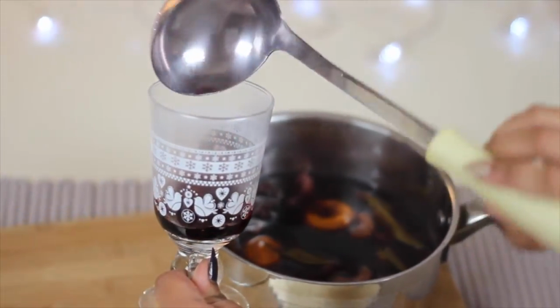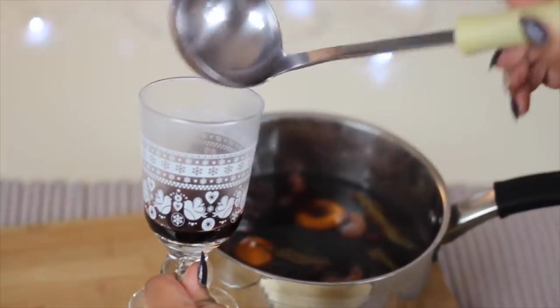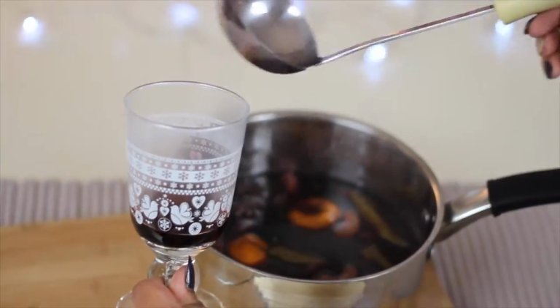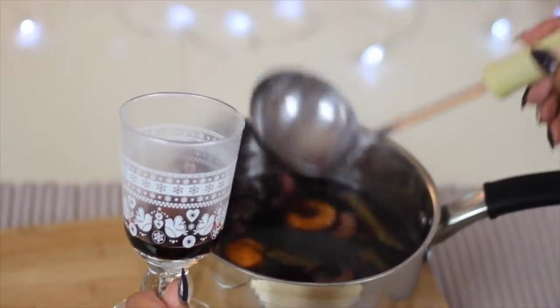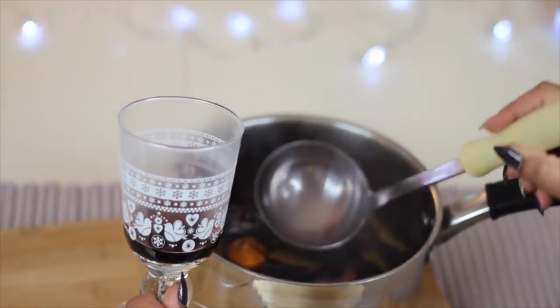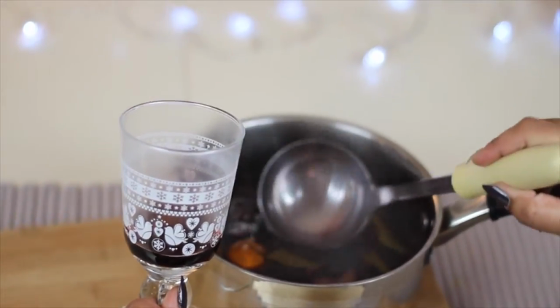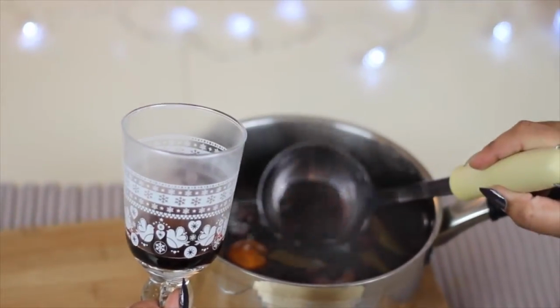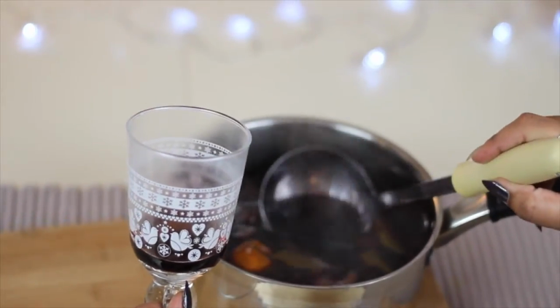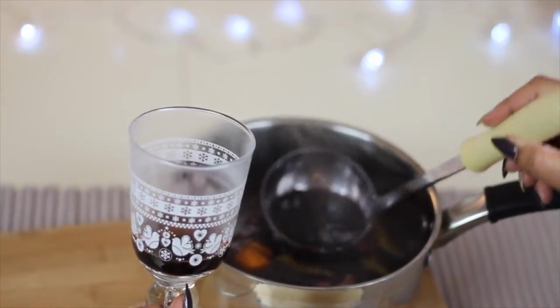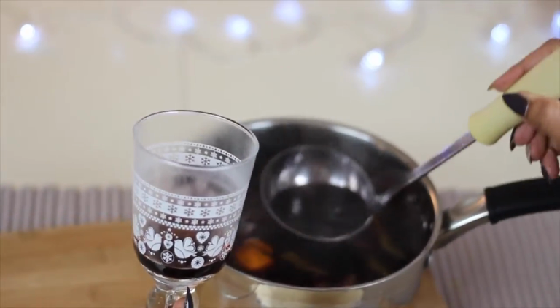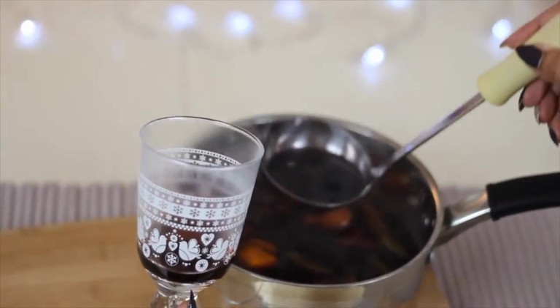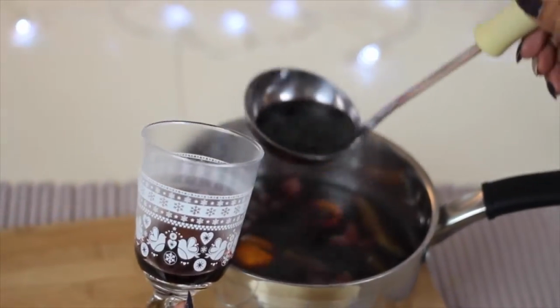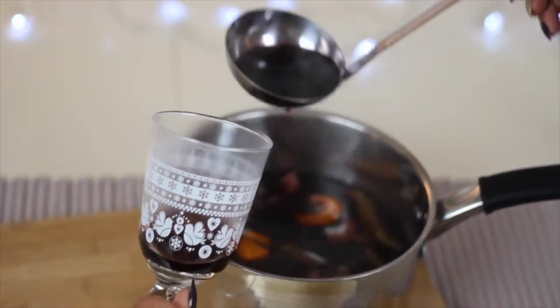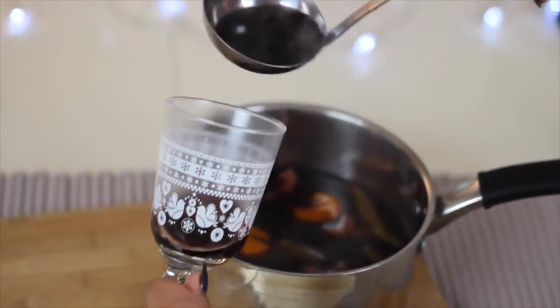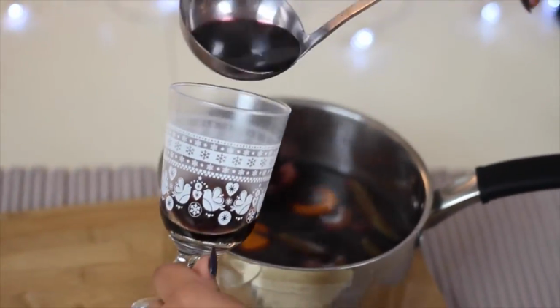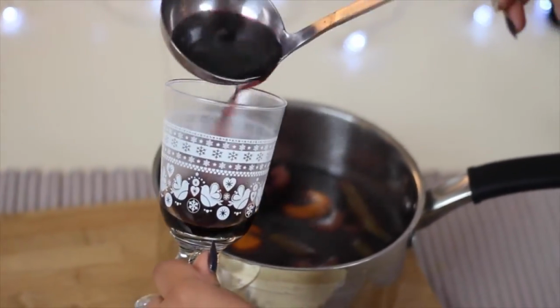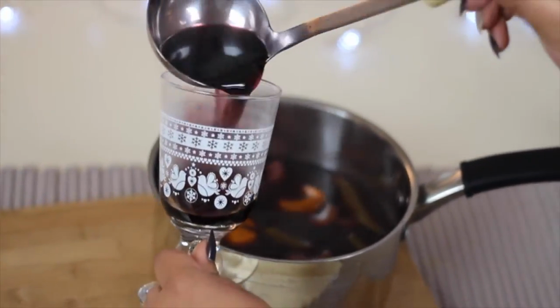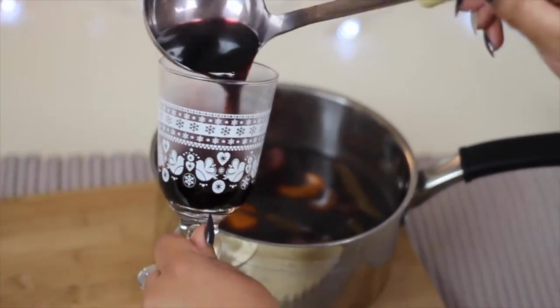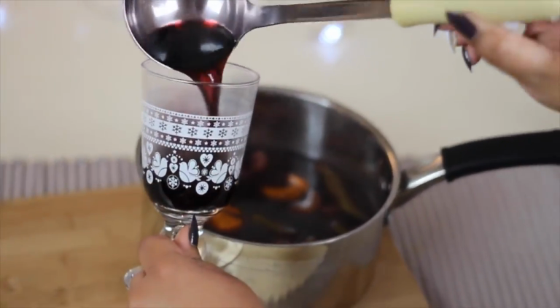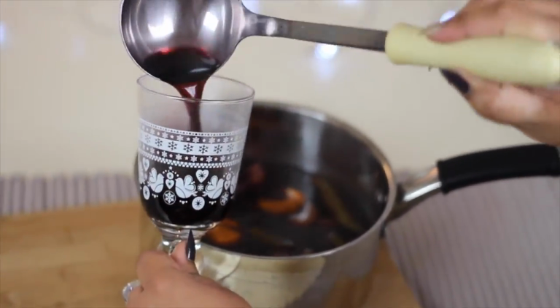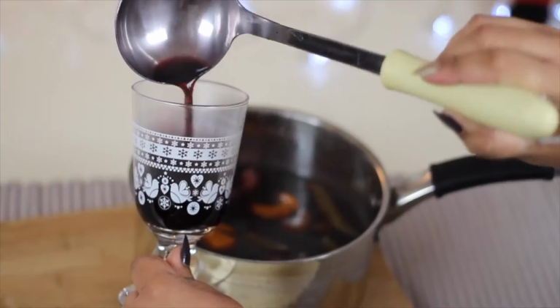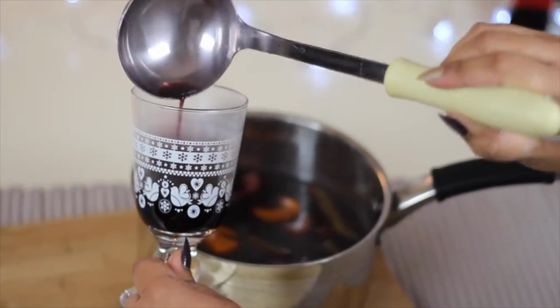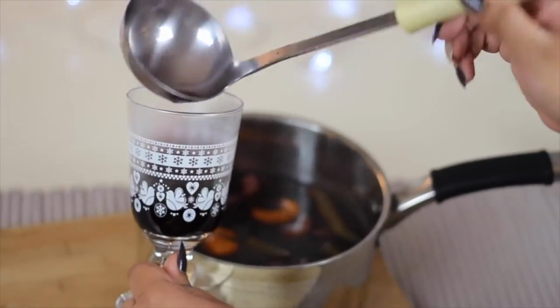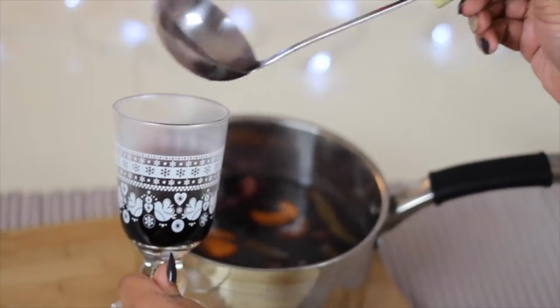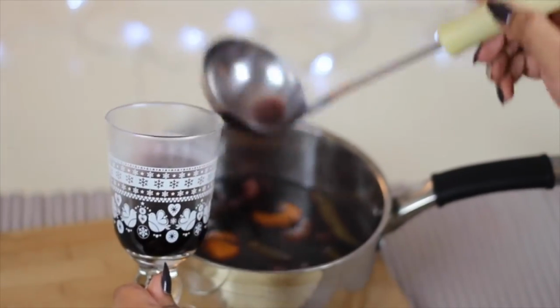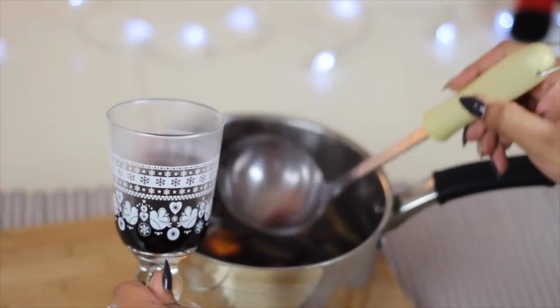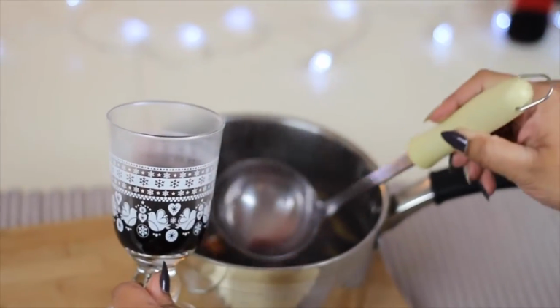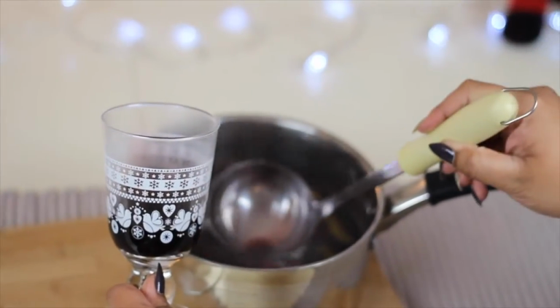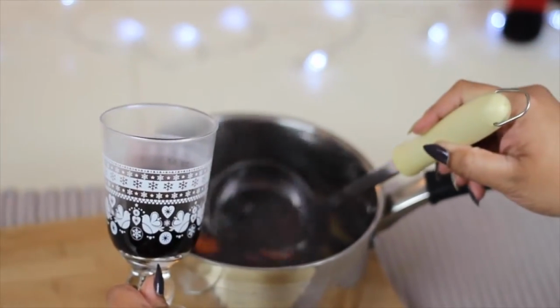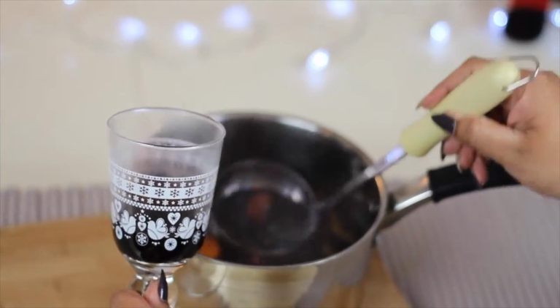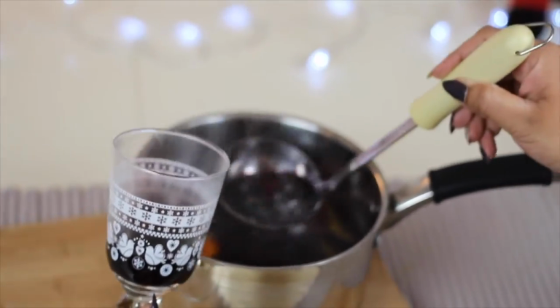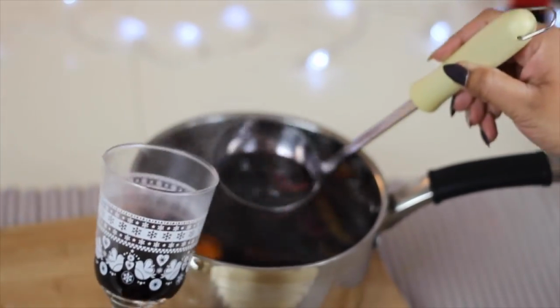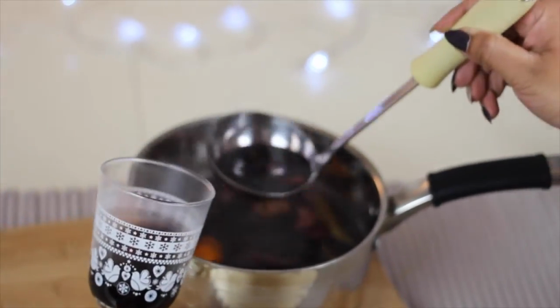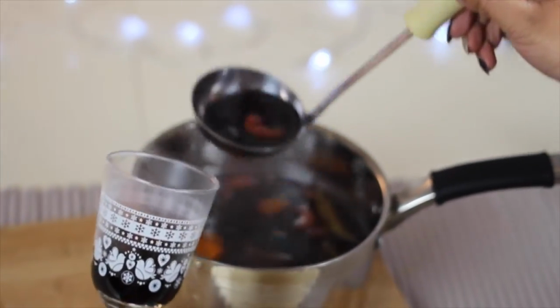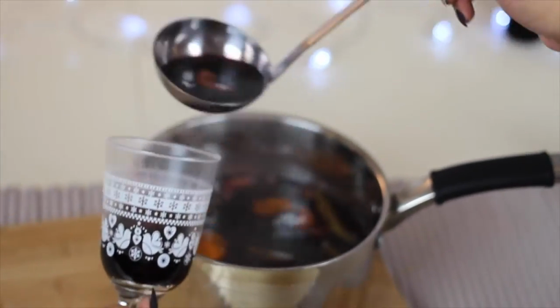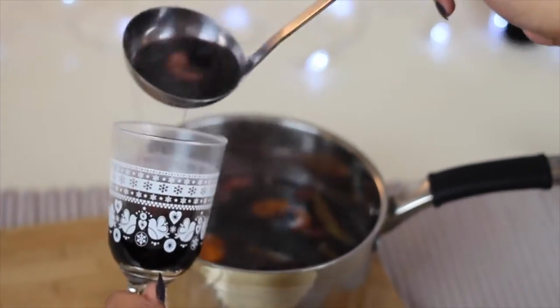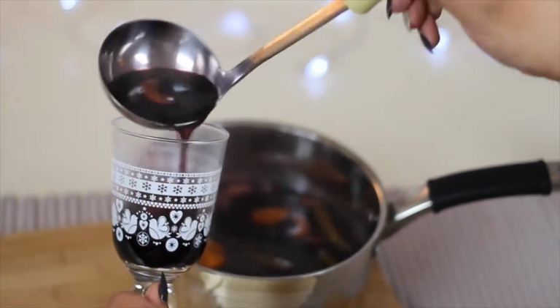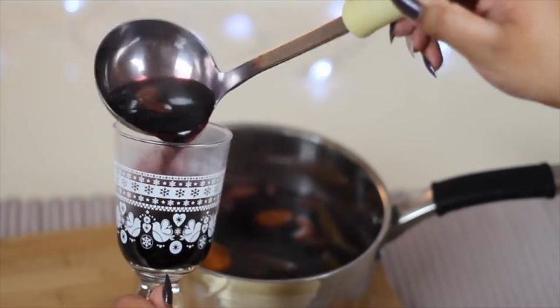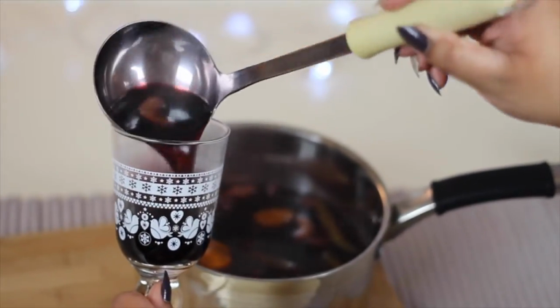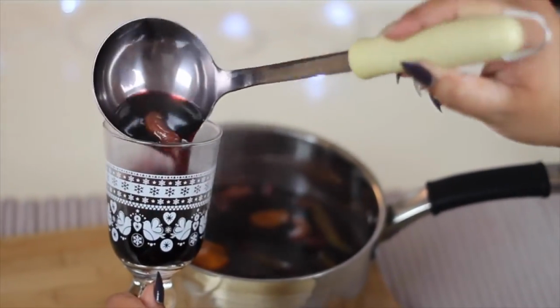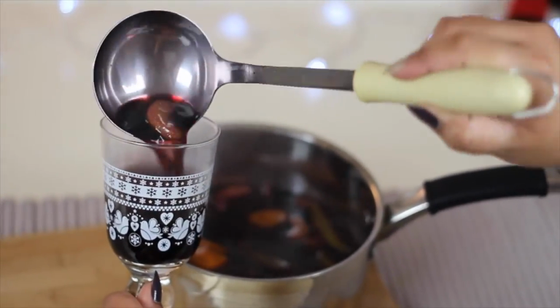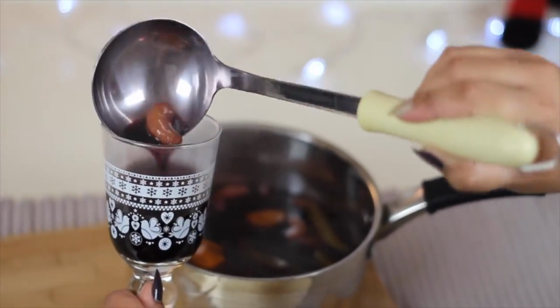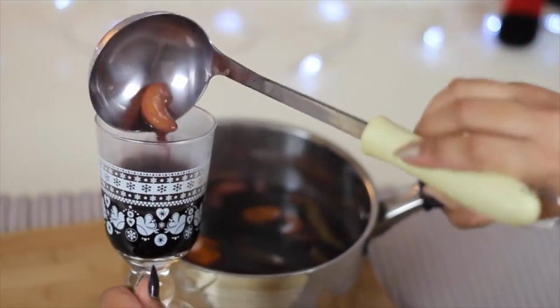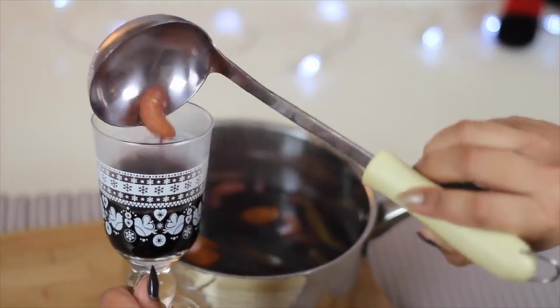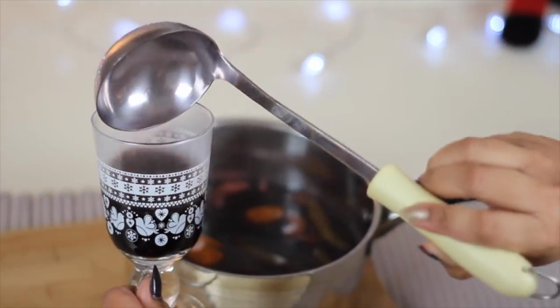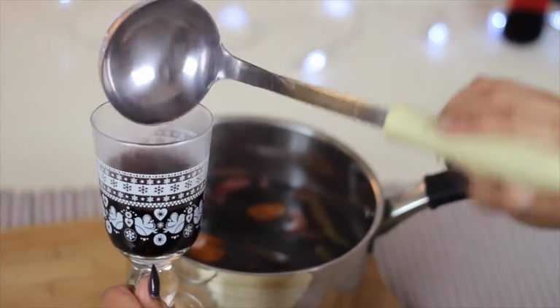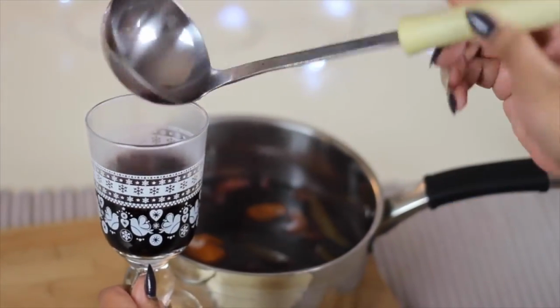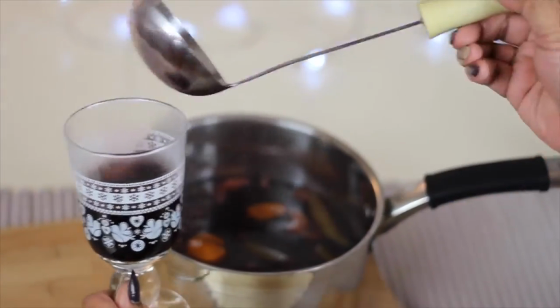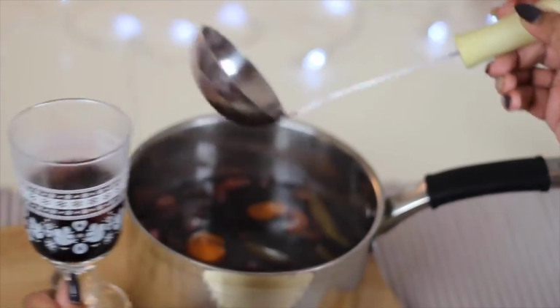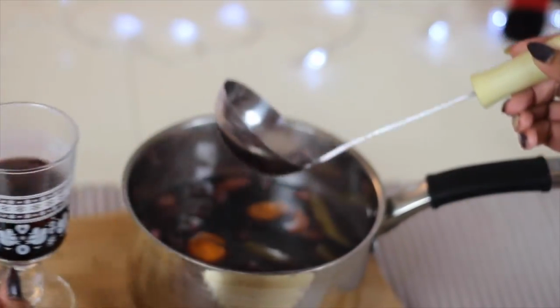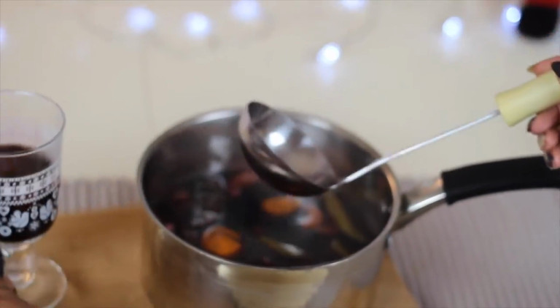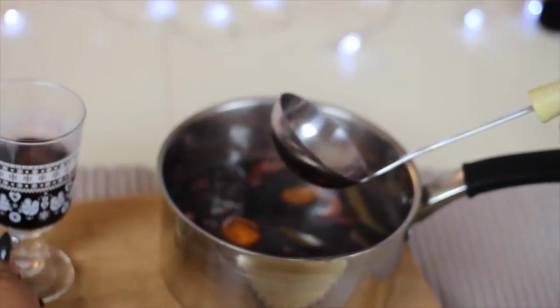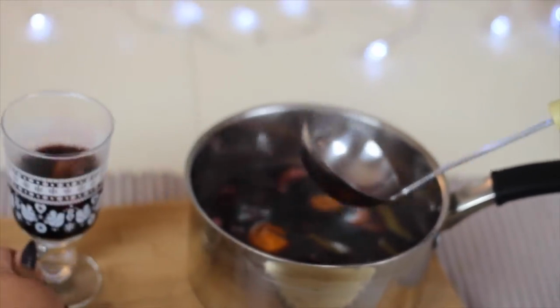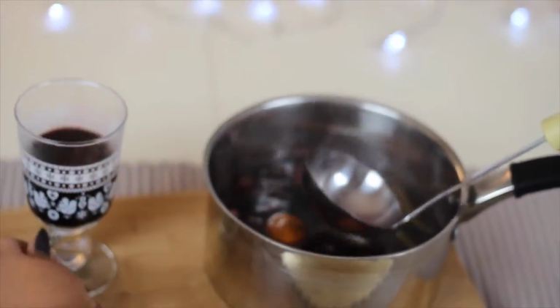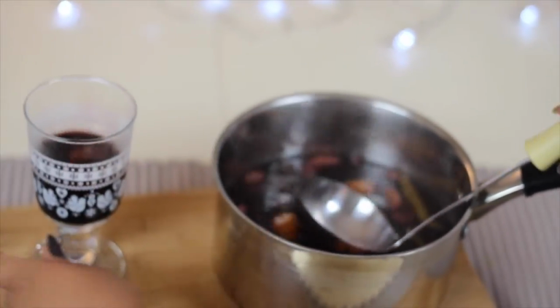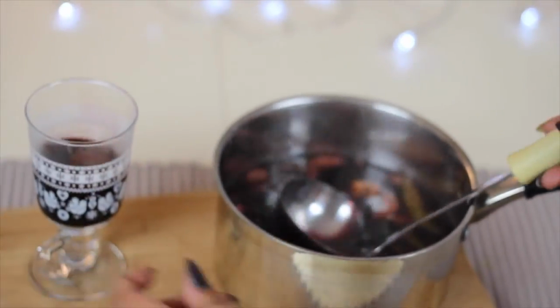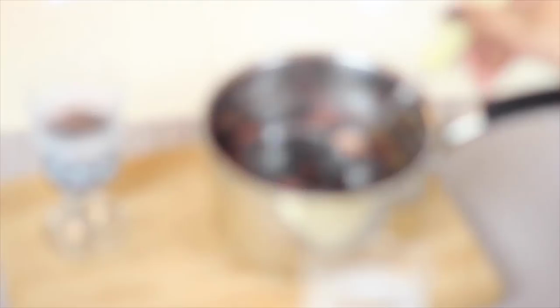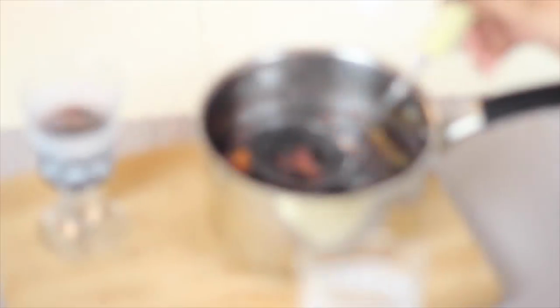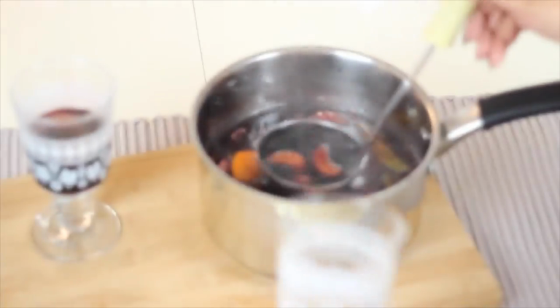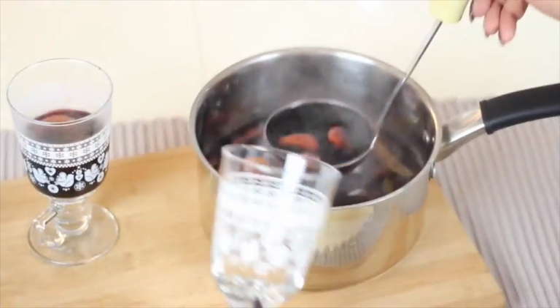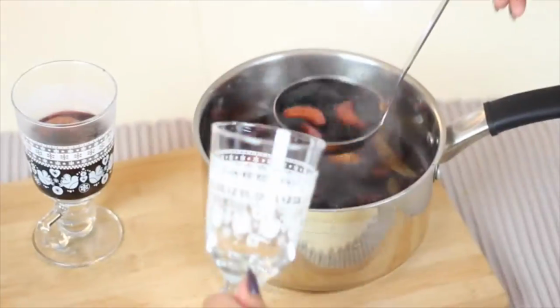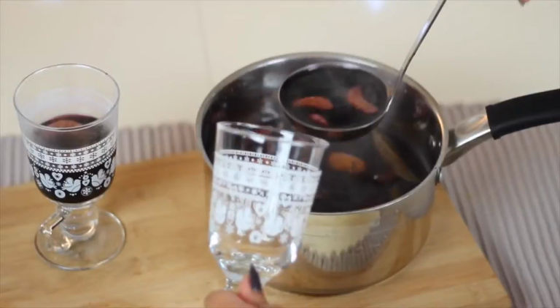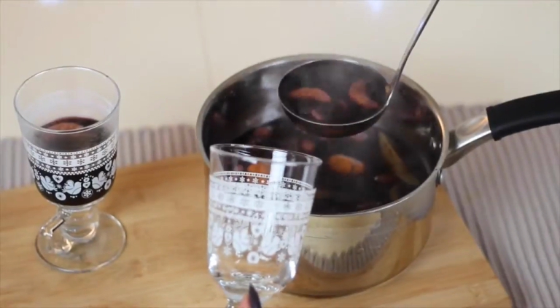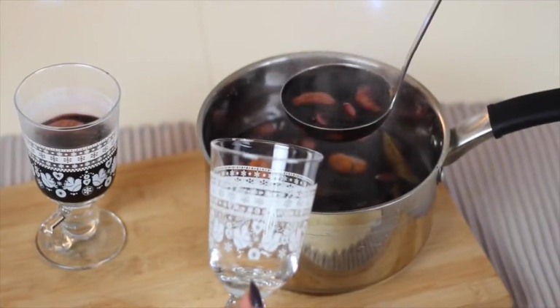I forgot to say in the beginning that if you don't drink alcohol, I've actually made this with non-alcoholic wine before and it's tasted really, really good.